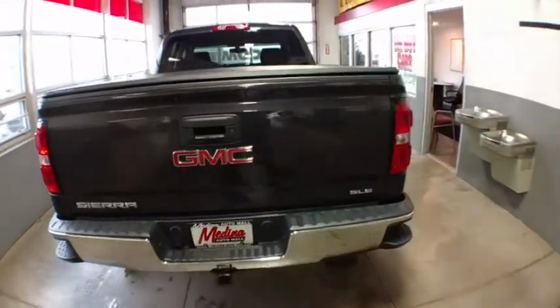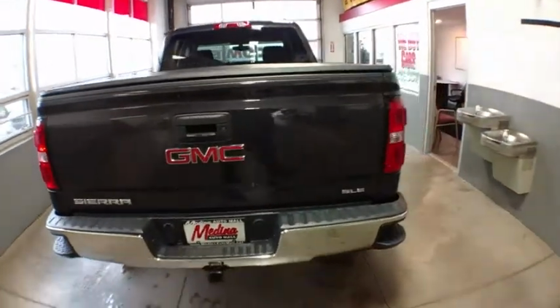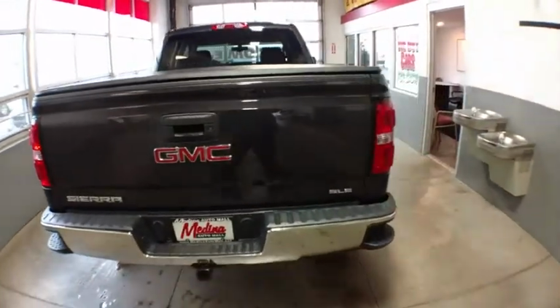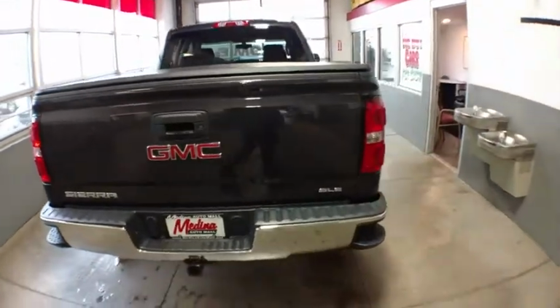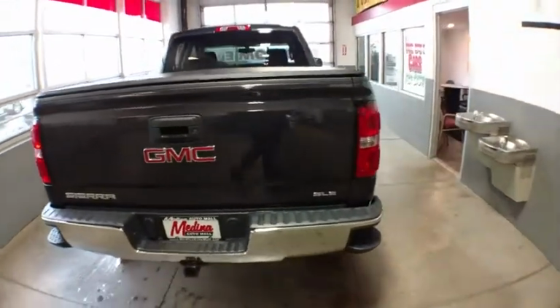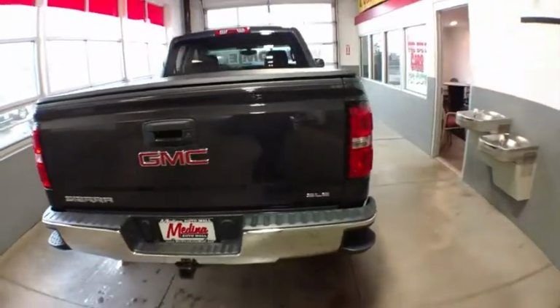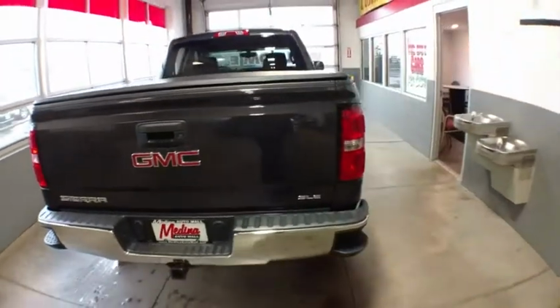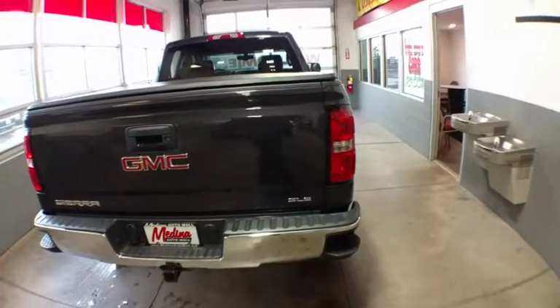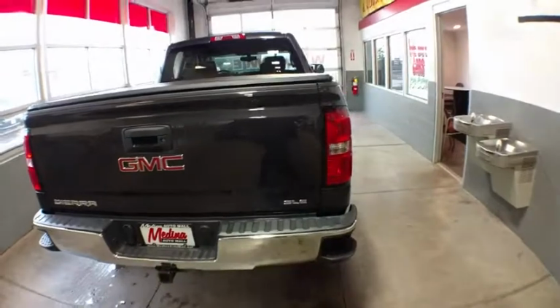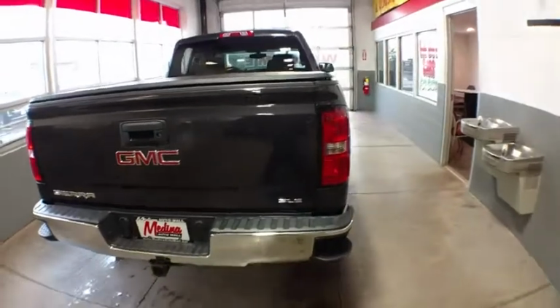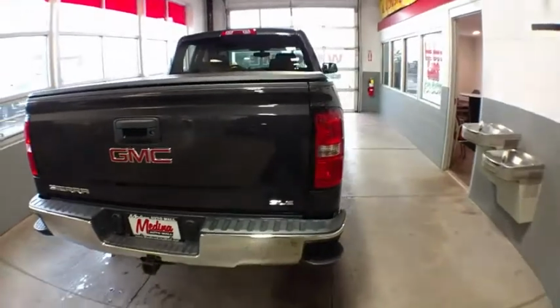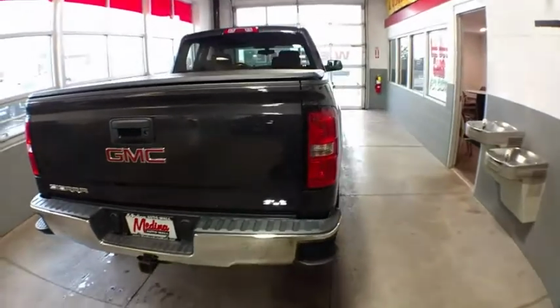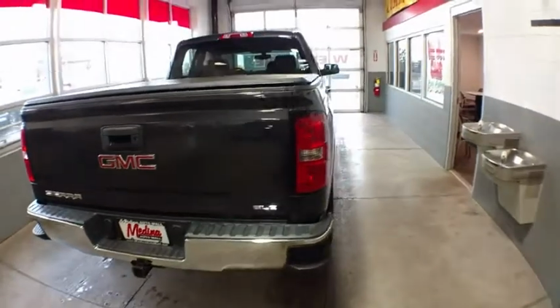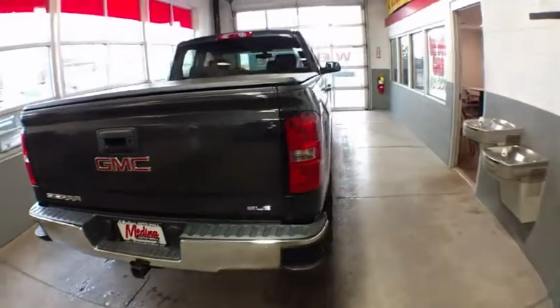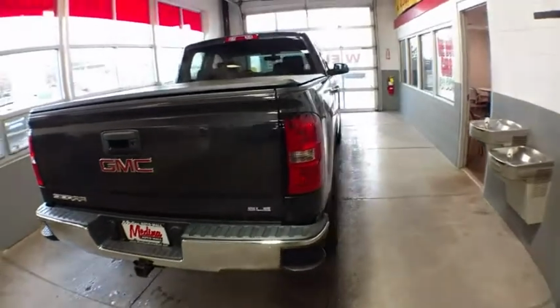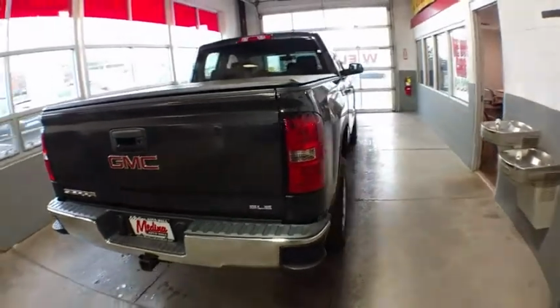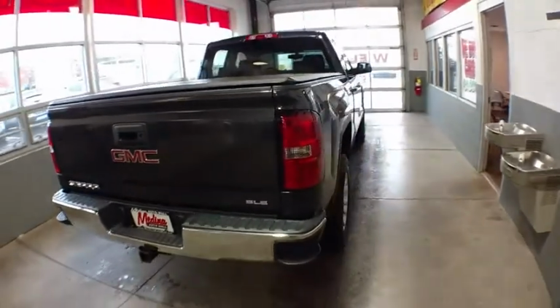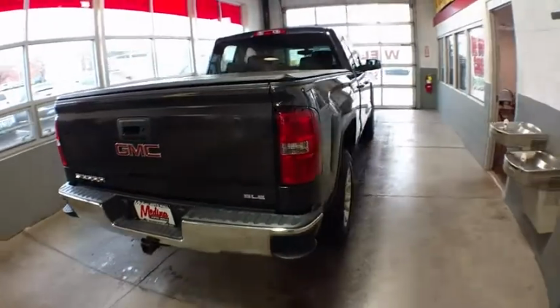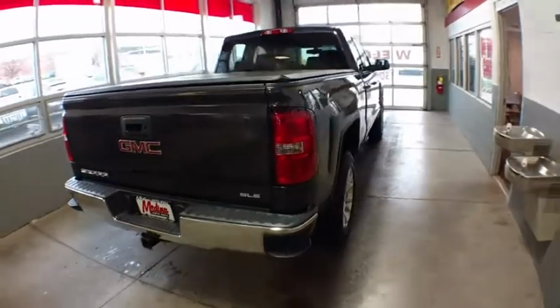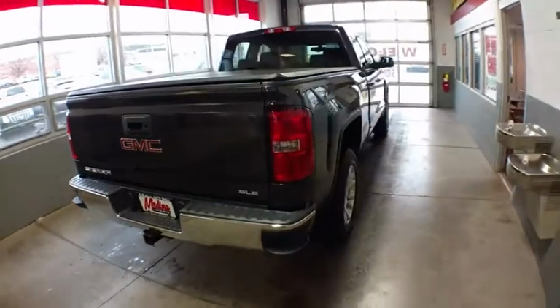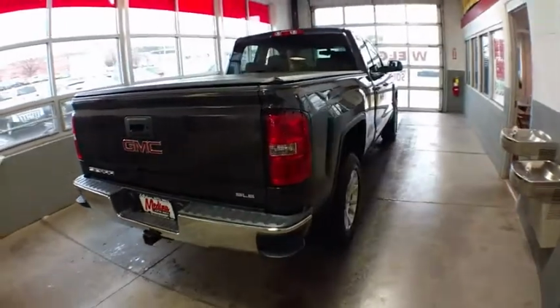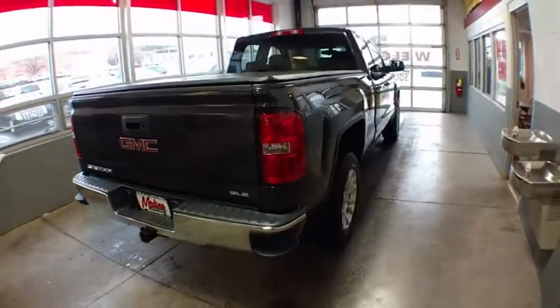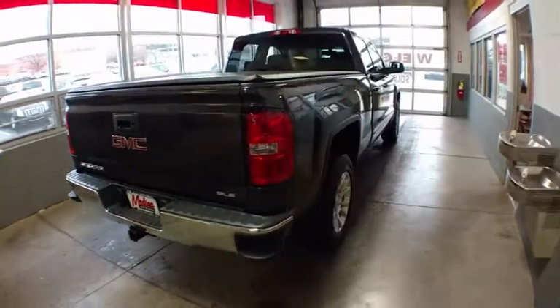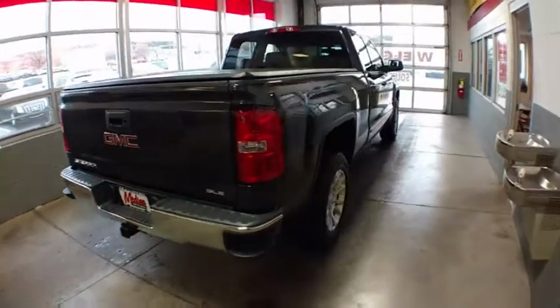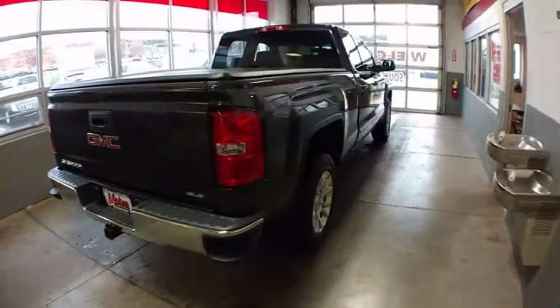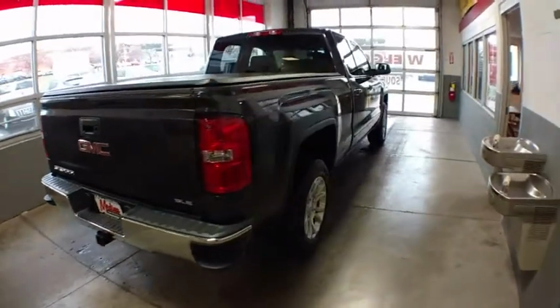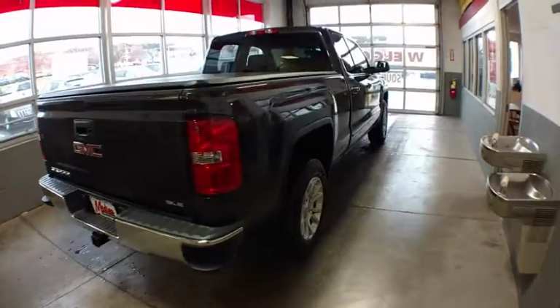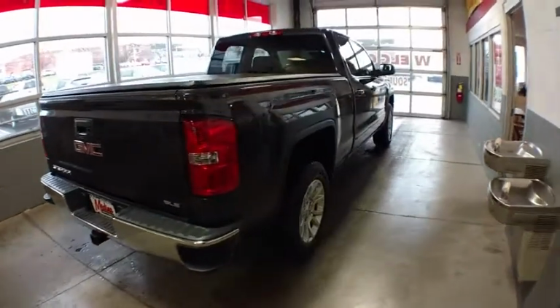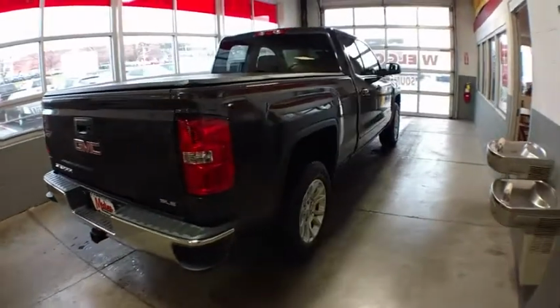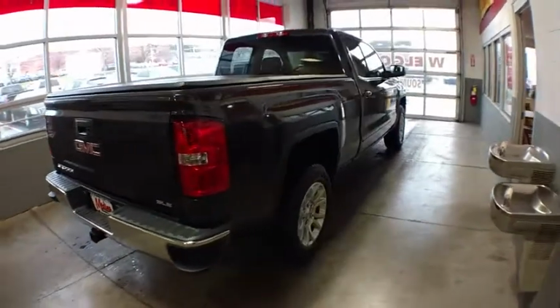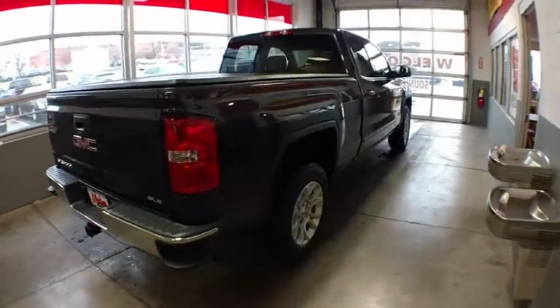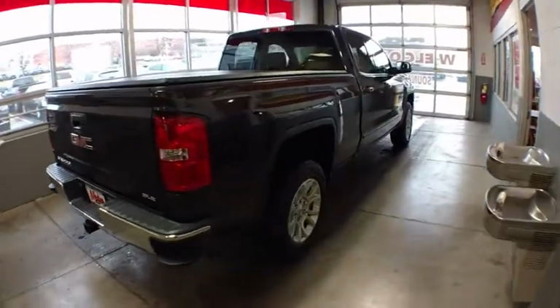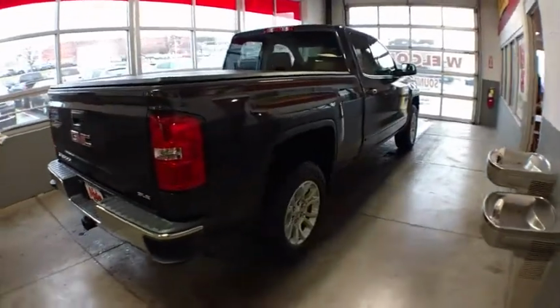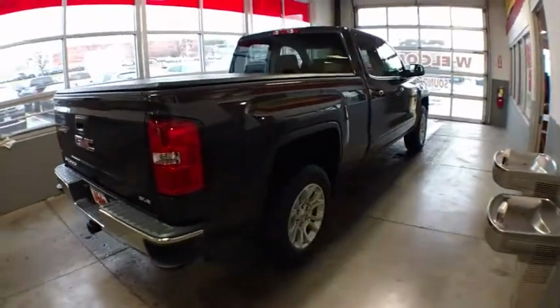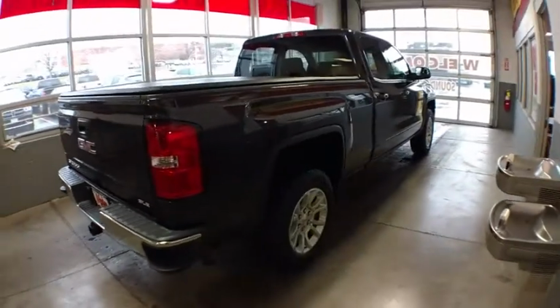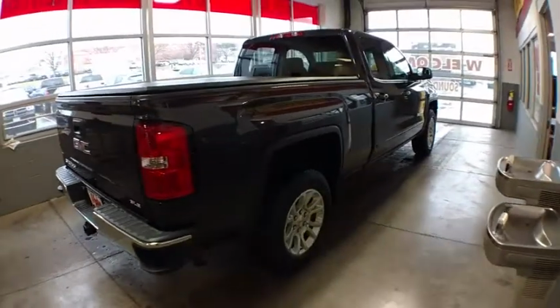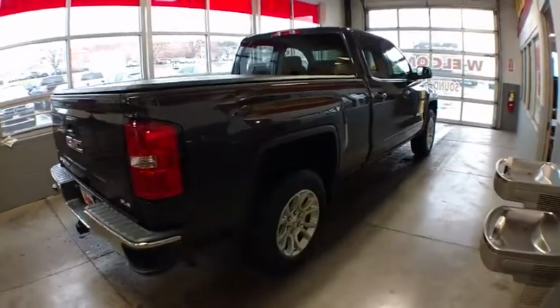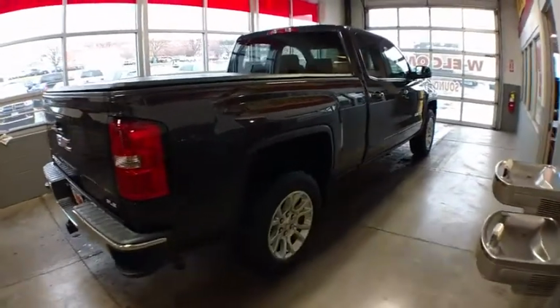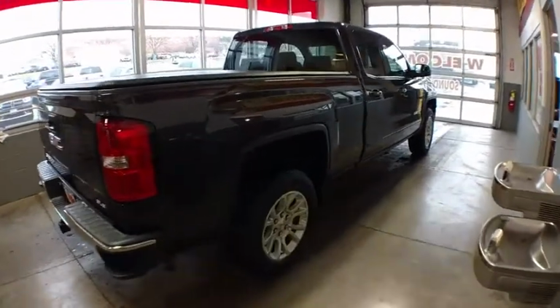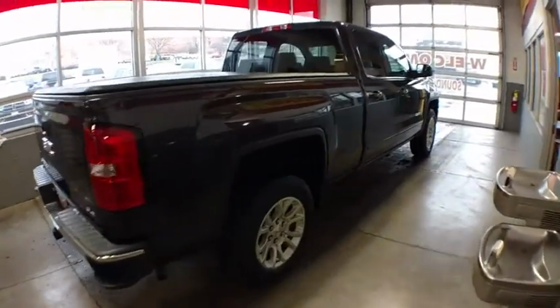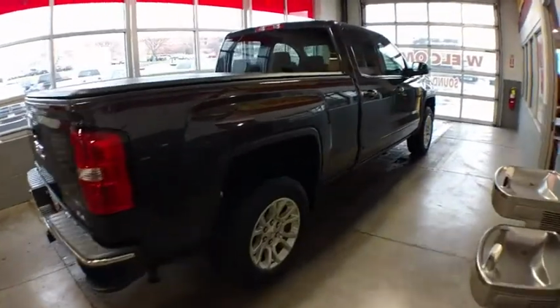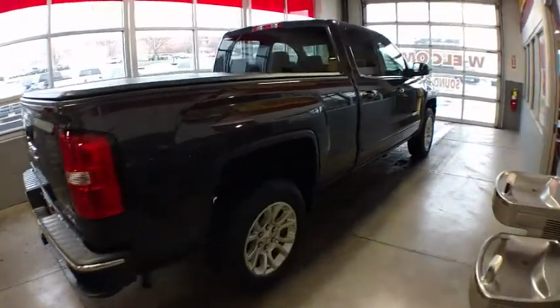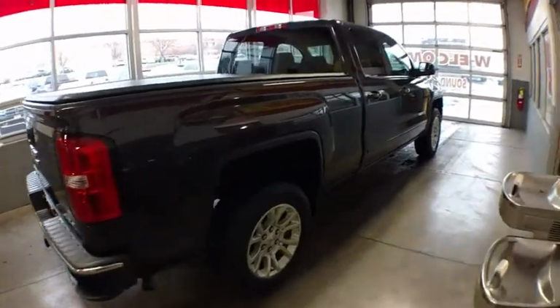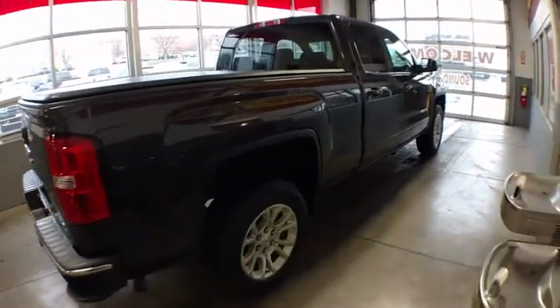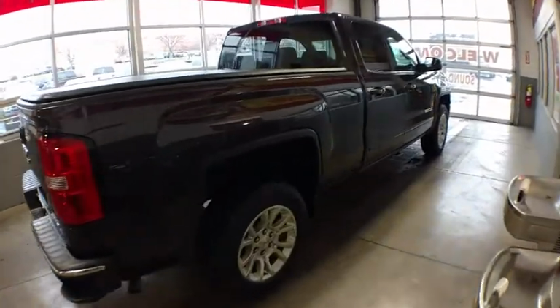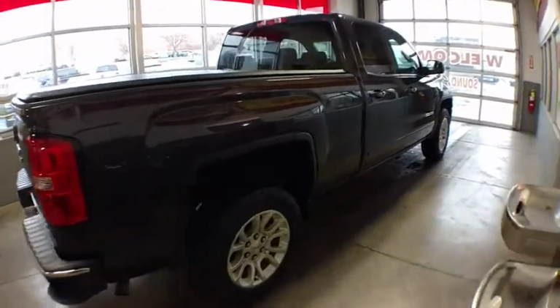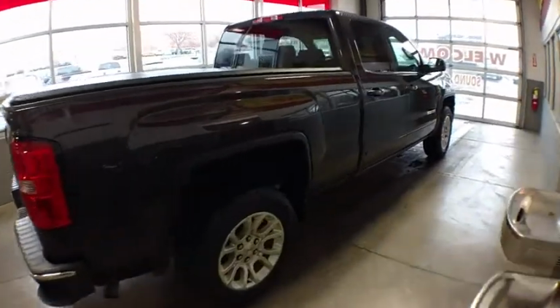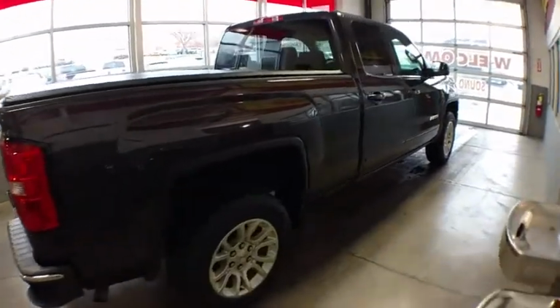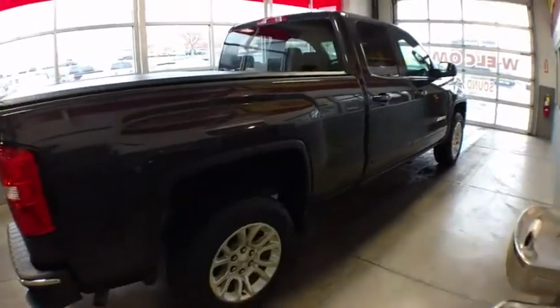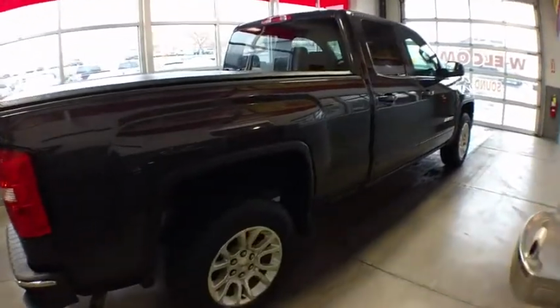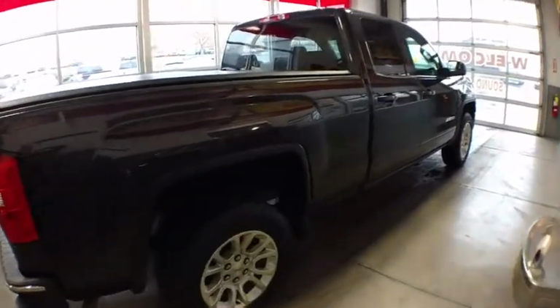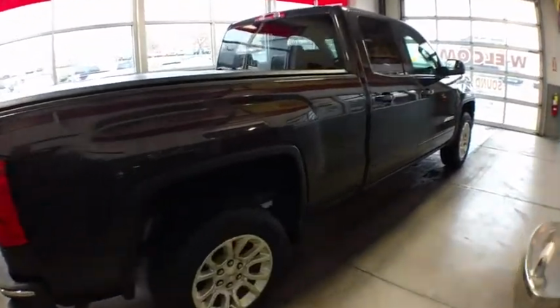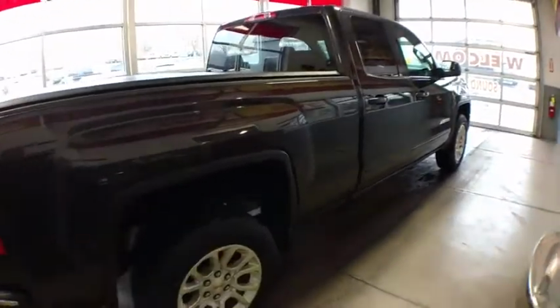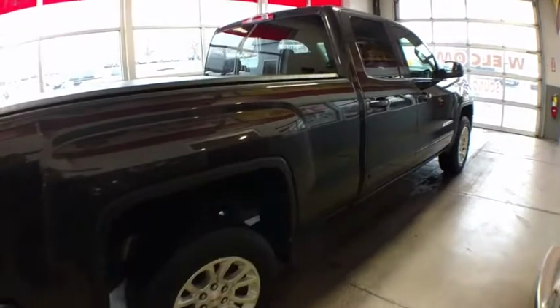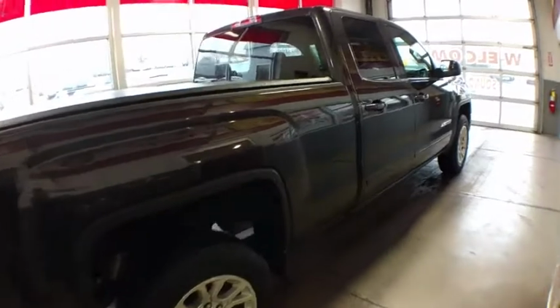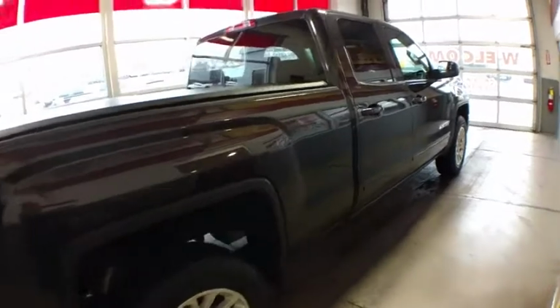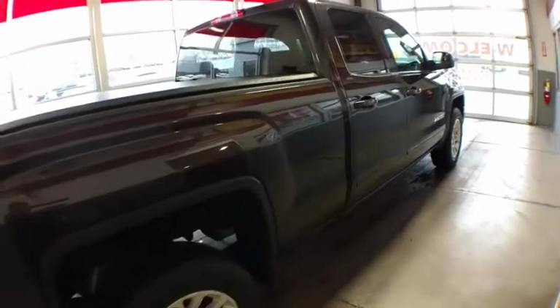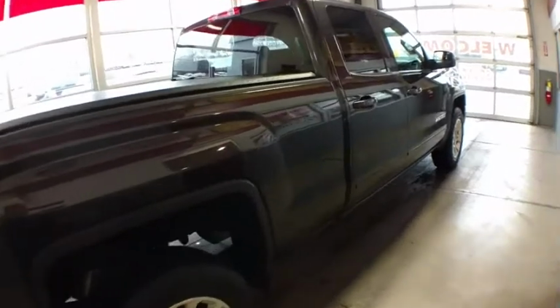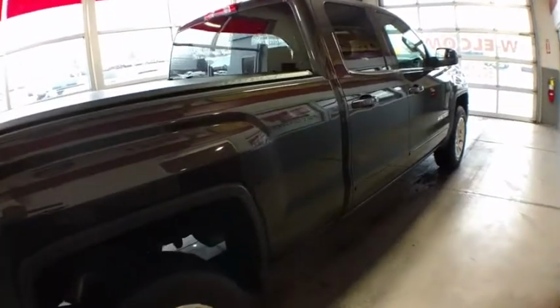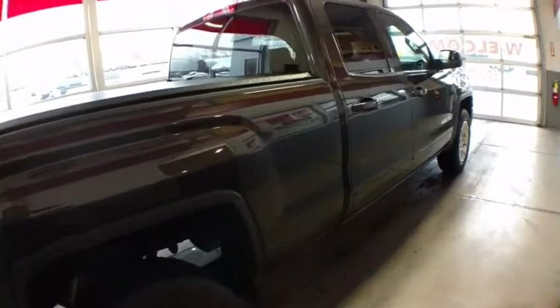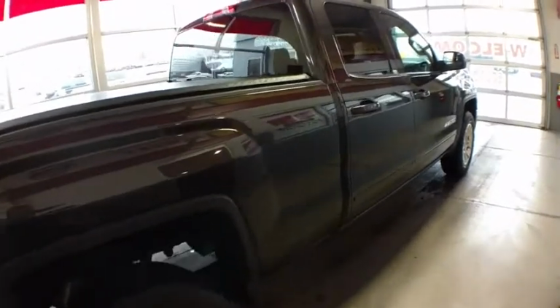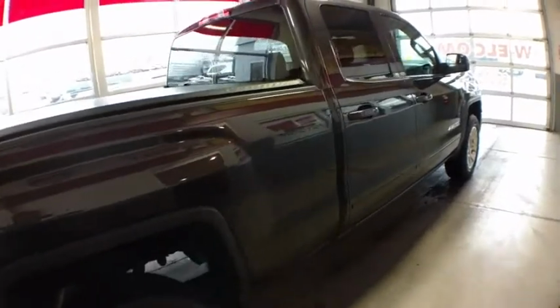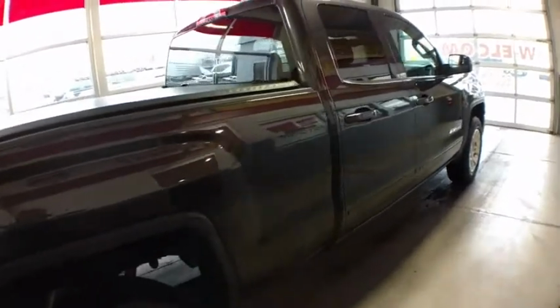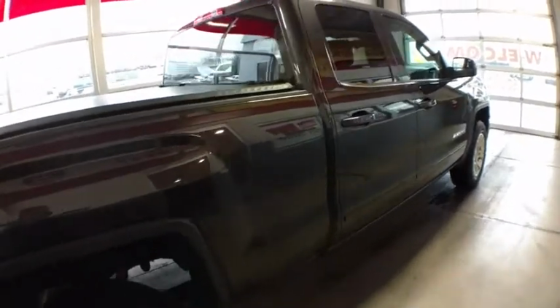CD player, fog light, MP3 player. Drive away with a great deal on this vehicle. Call or stop in today.